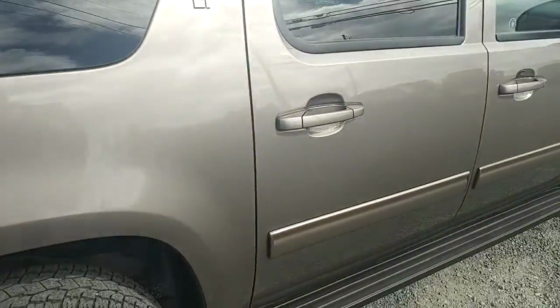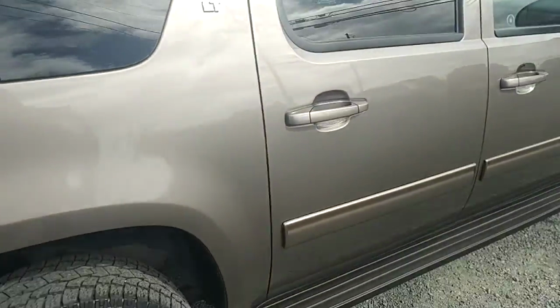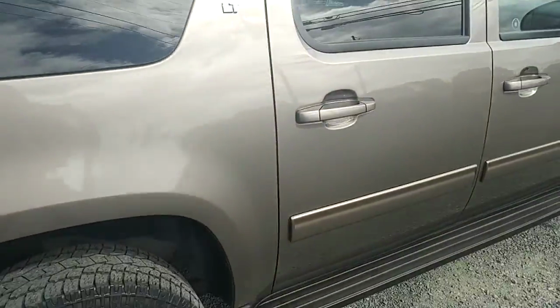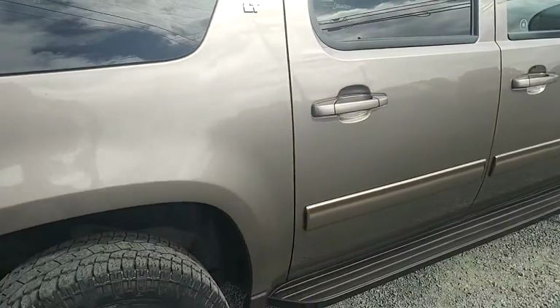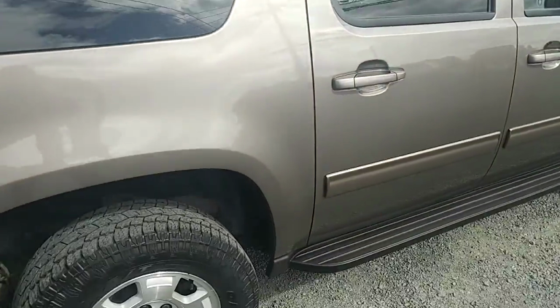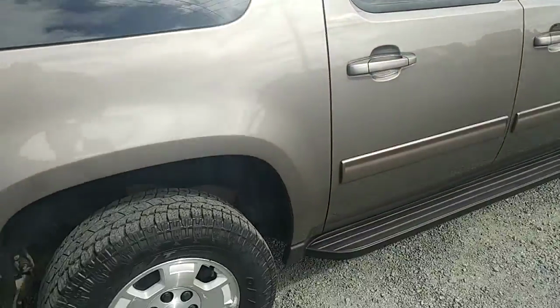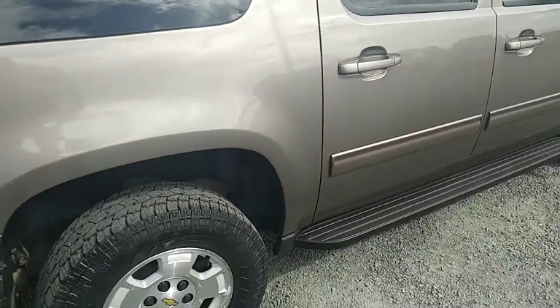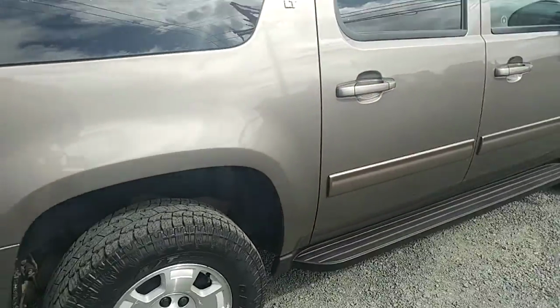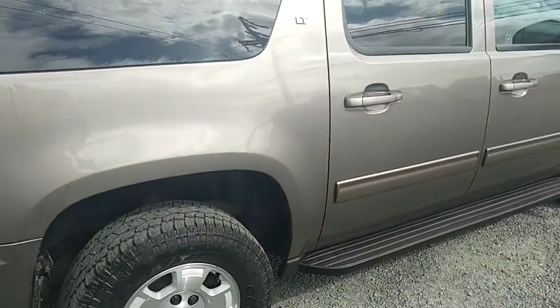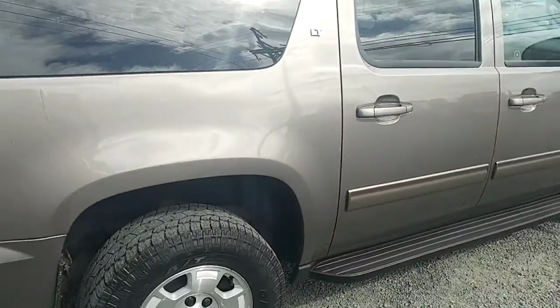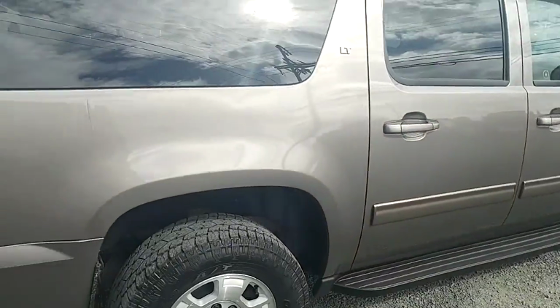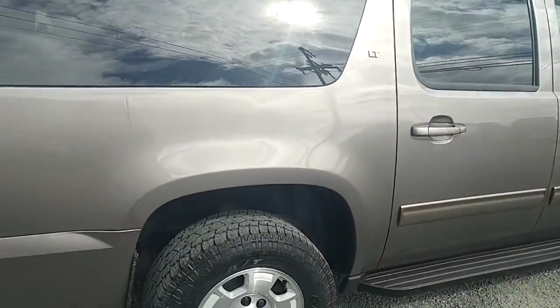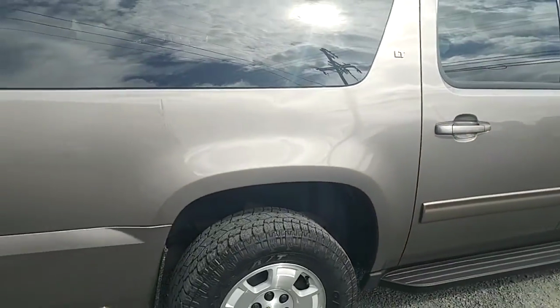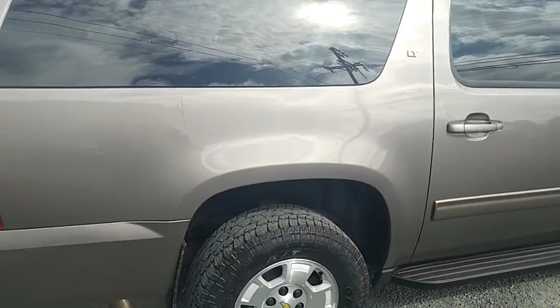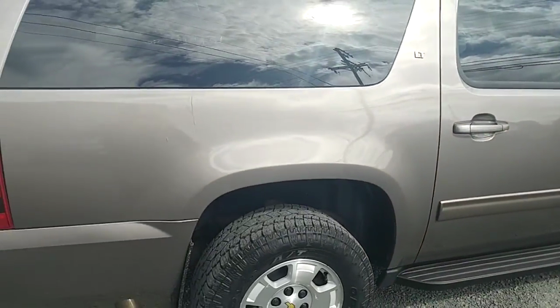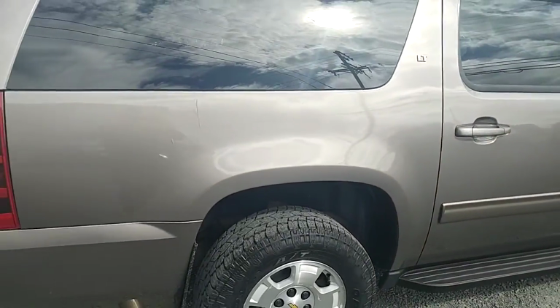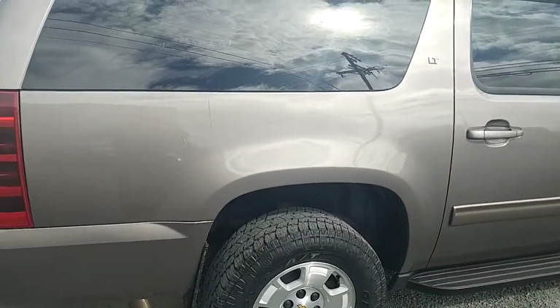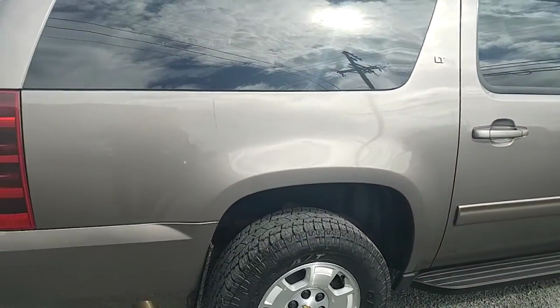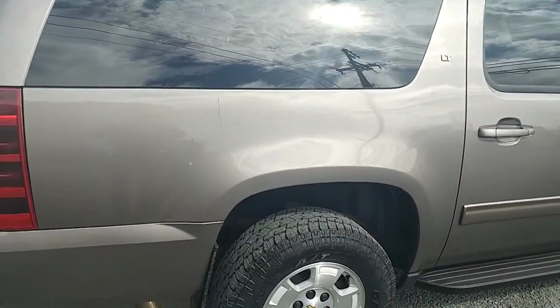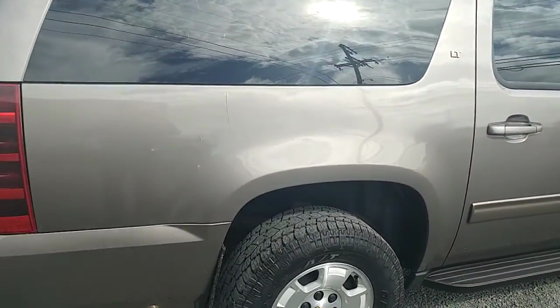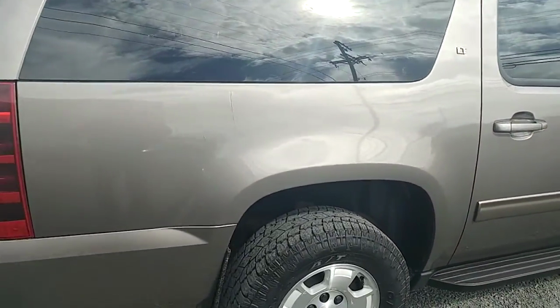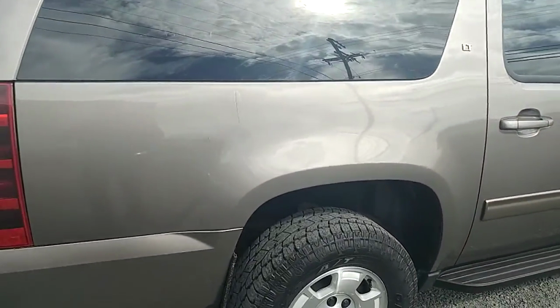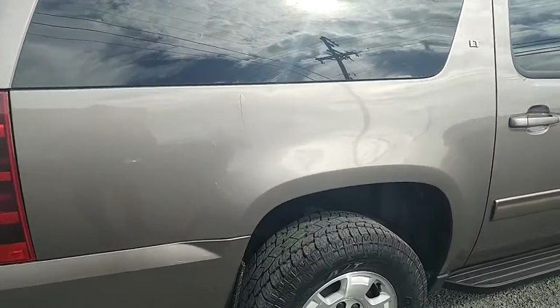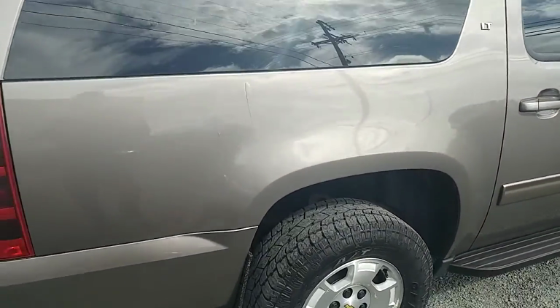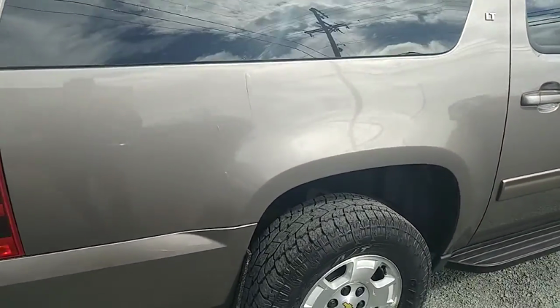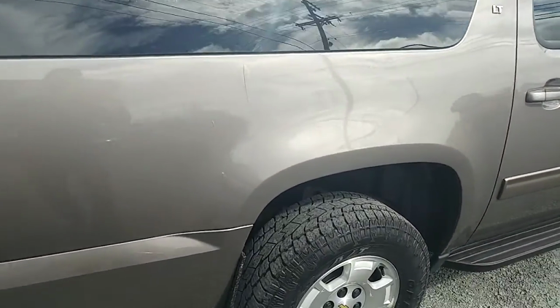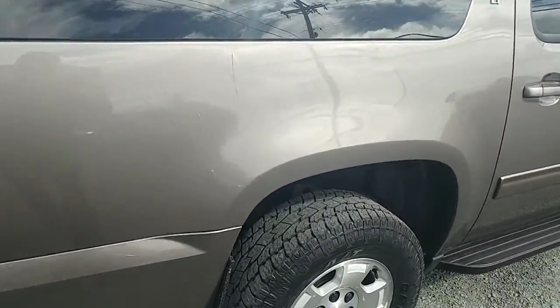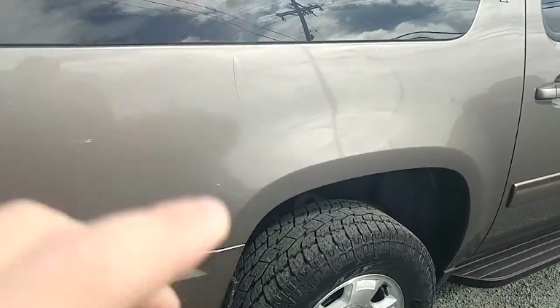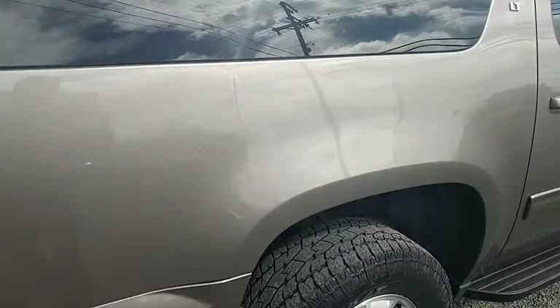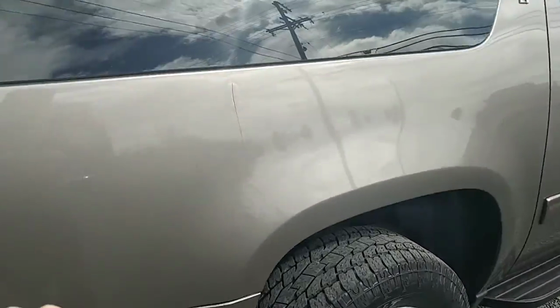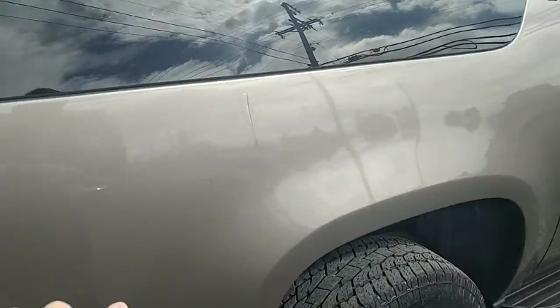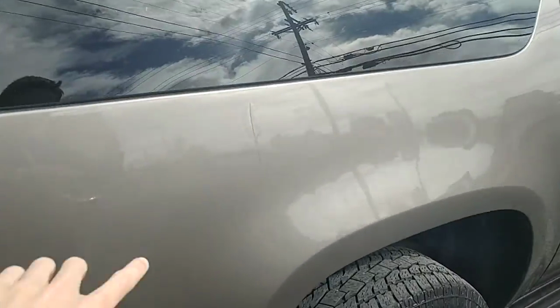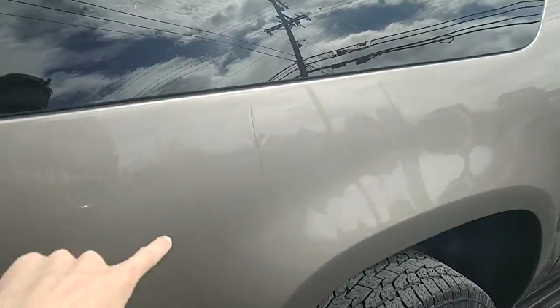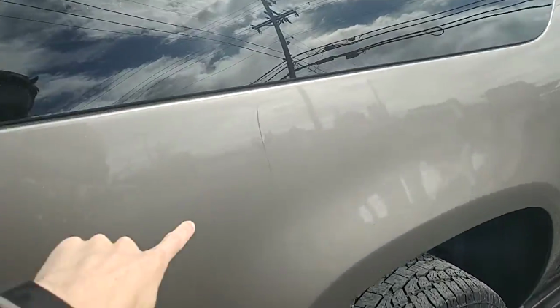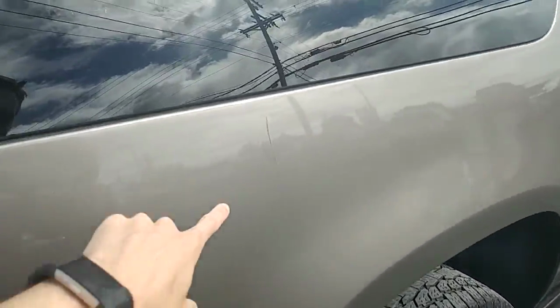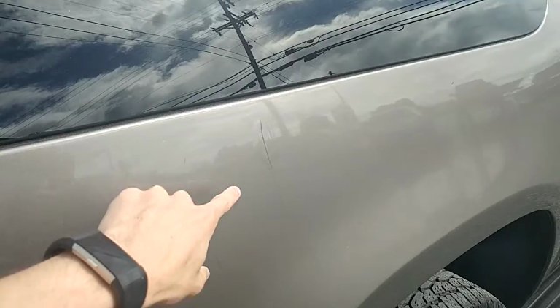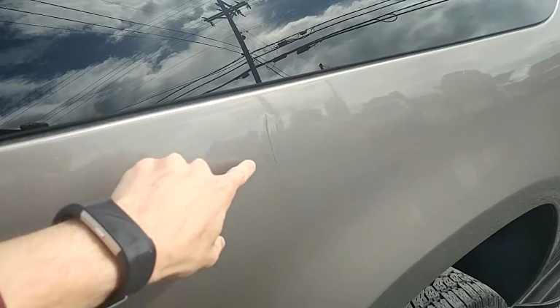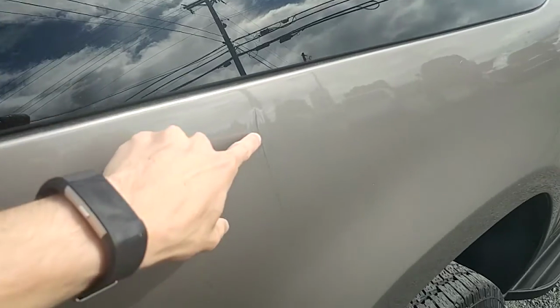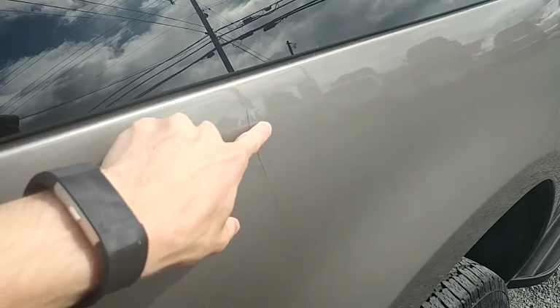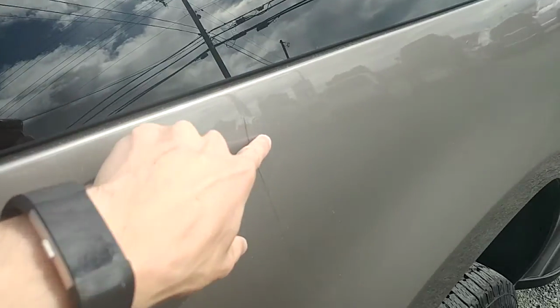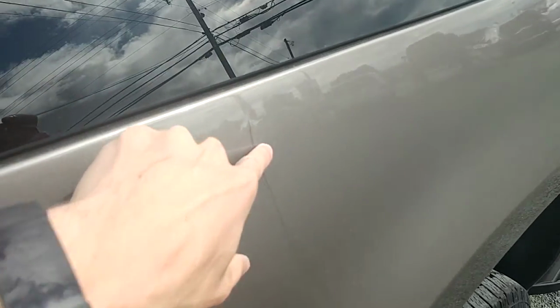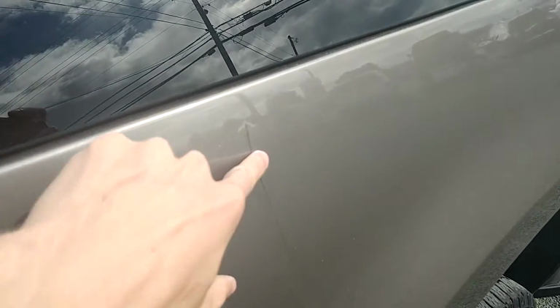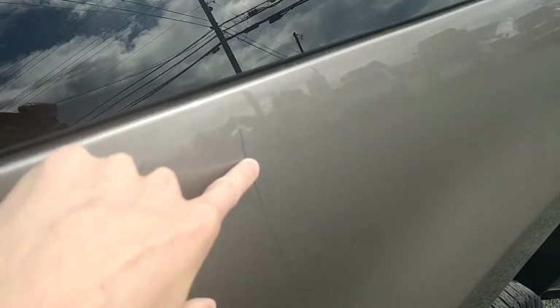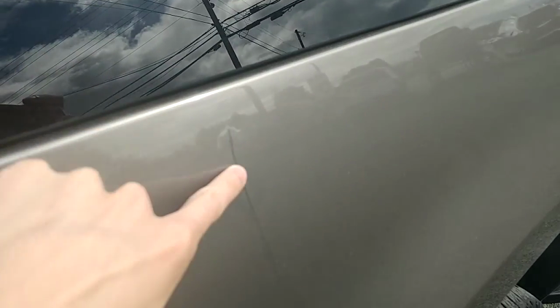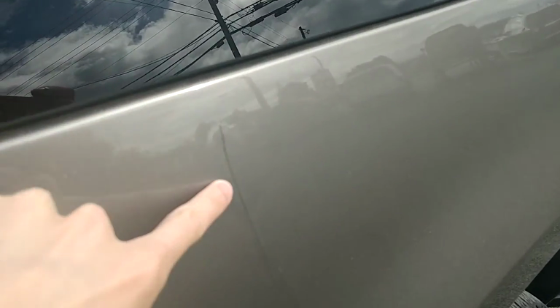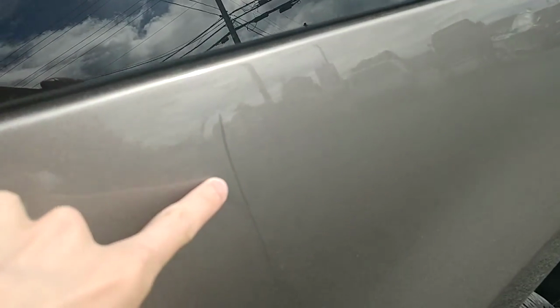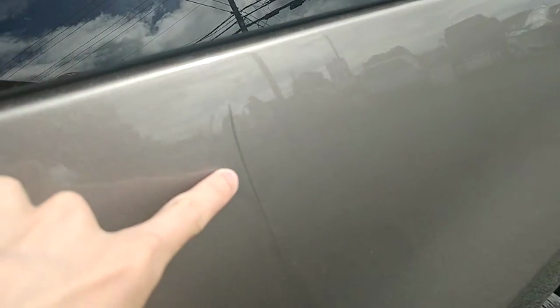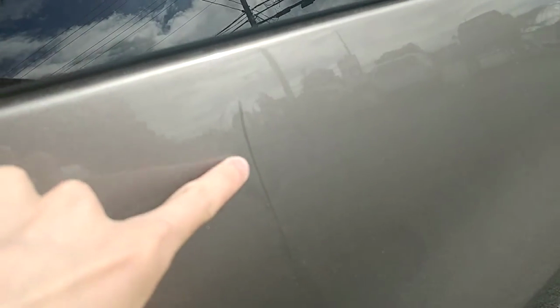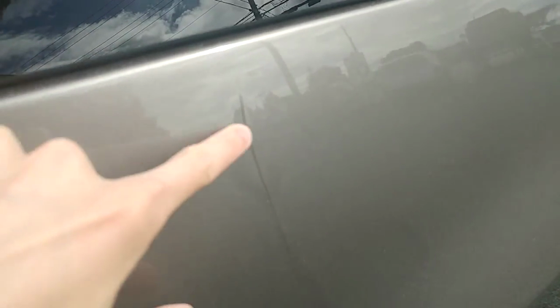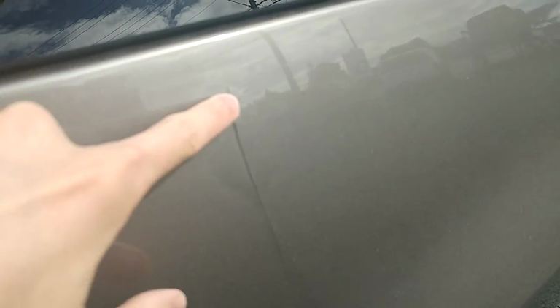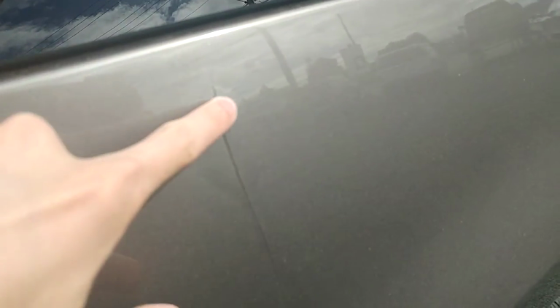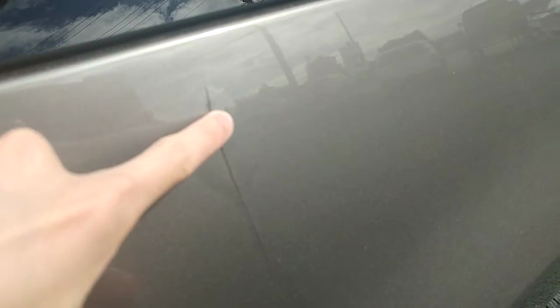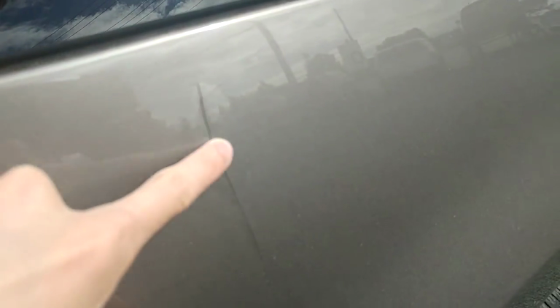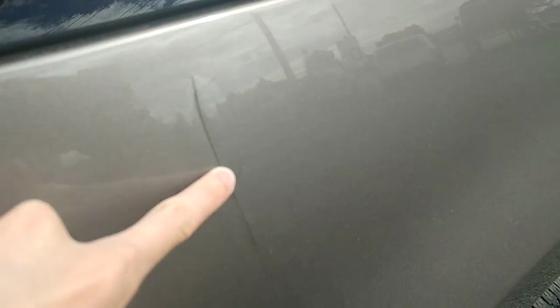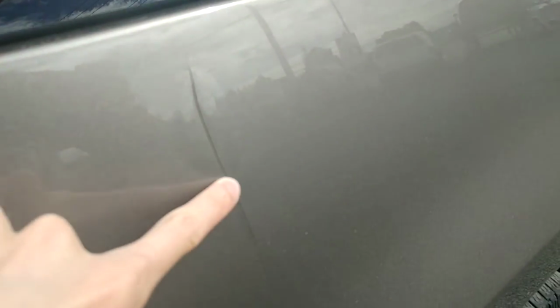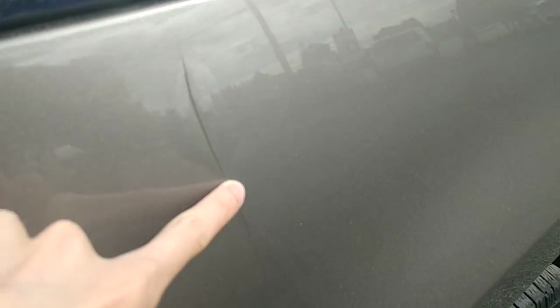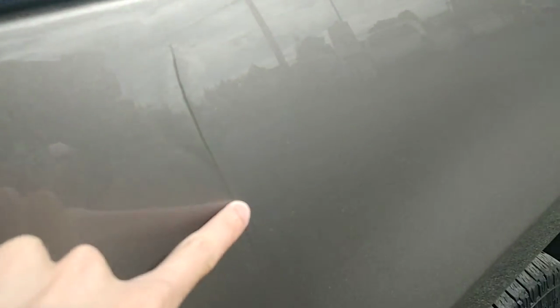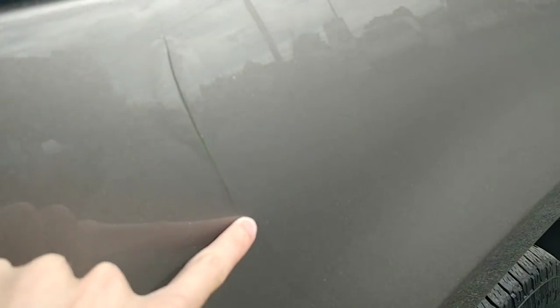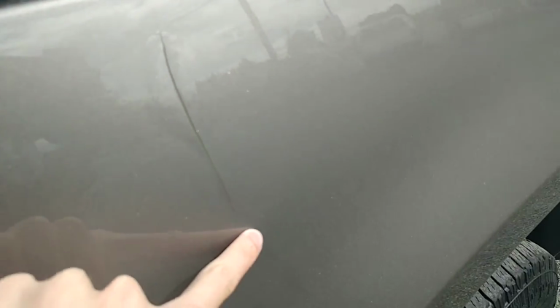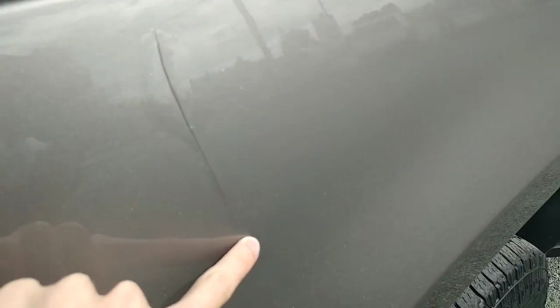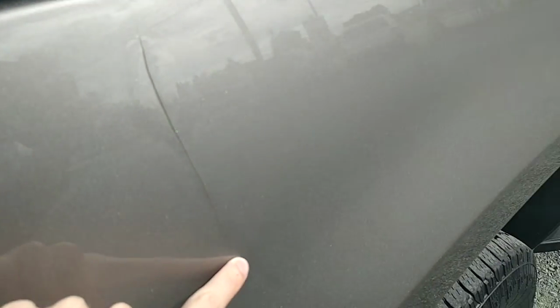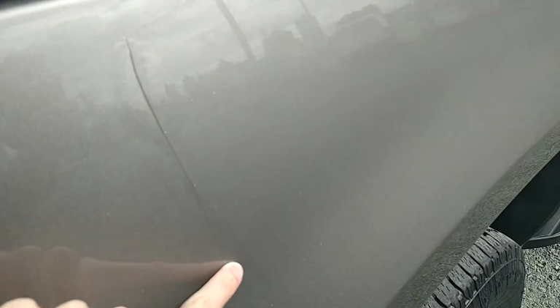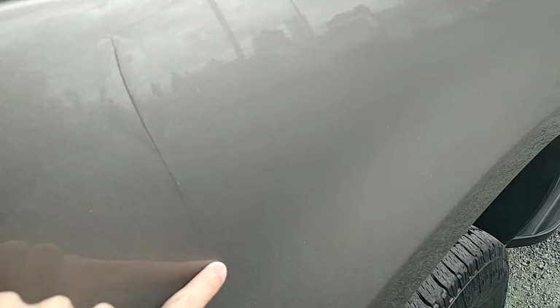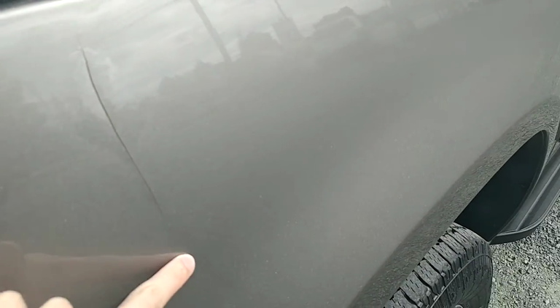The one crack in the paint that I mentioned when we were talking over the phone is actually right here, so you can kind of see it come down there.